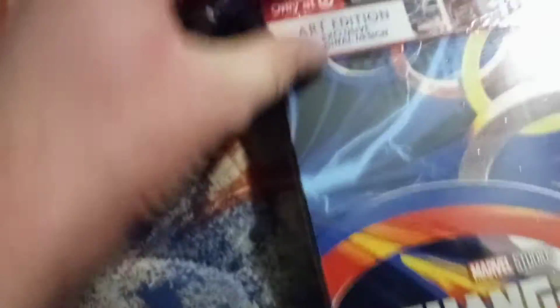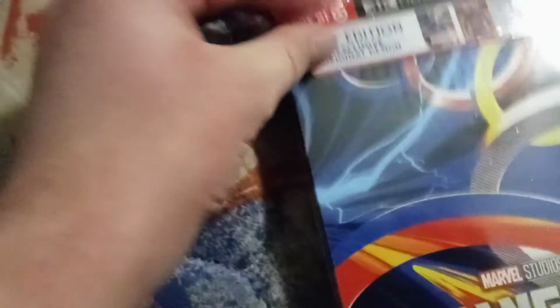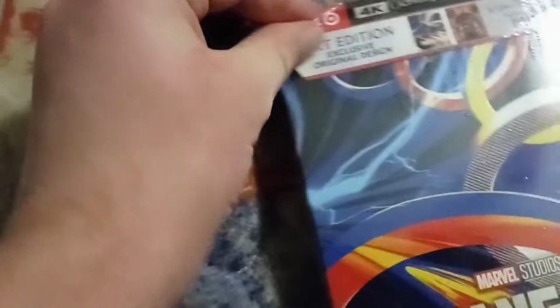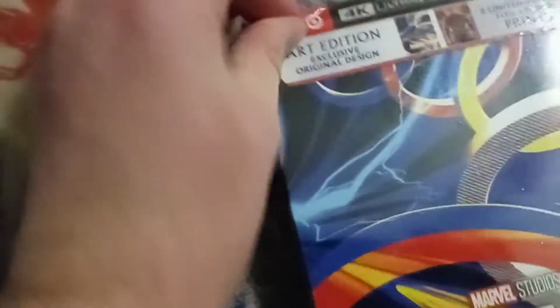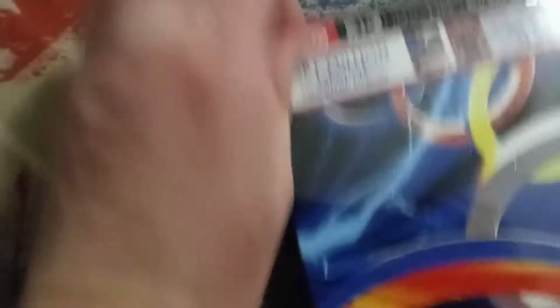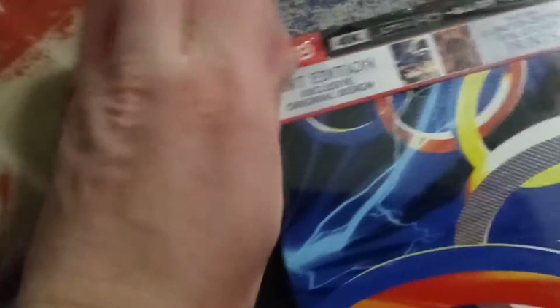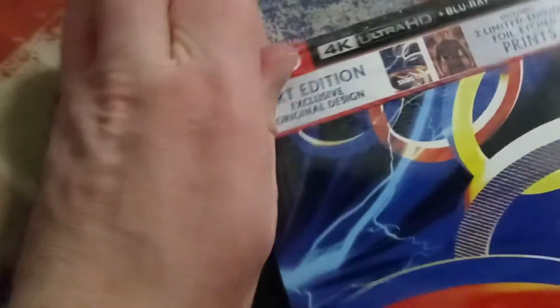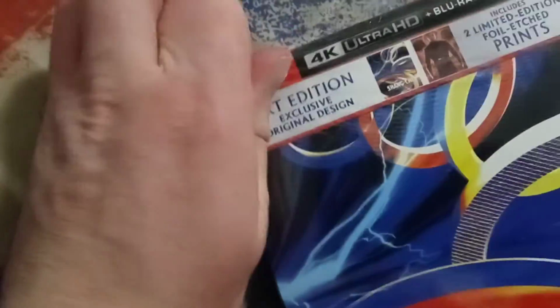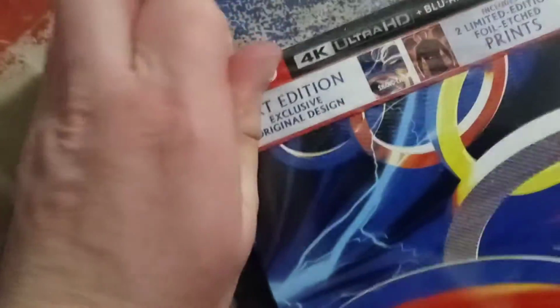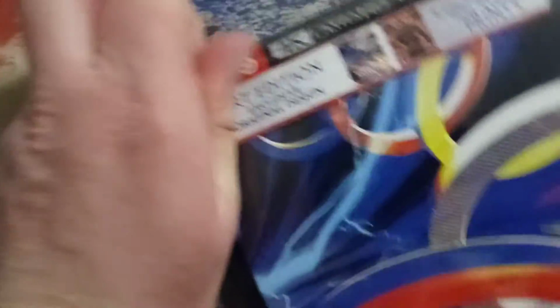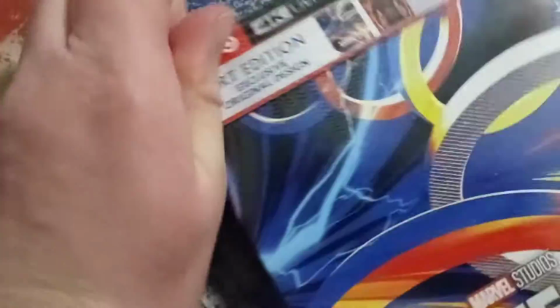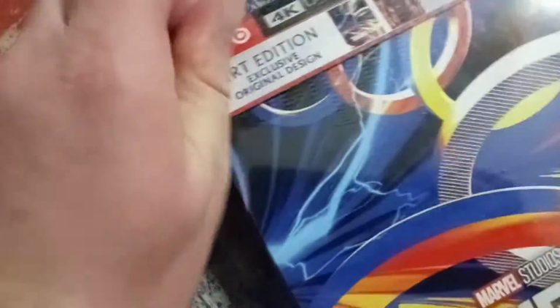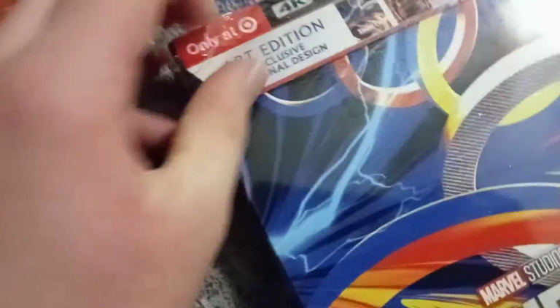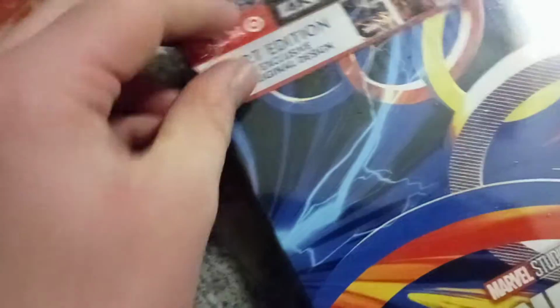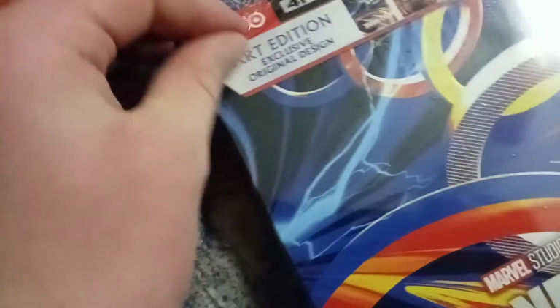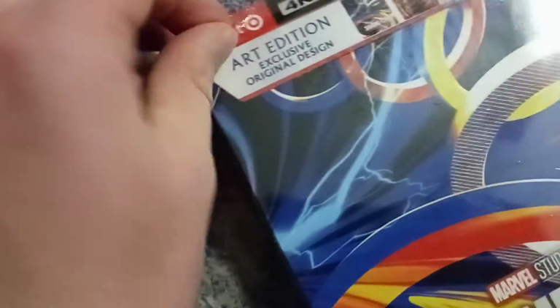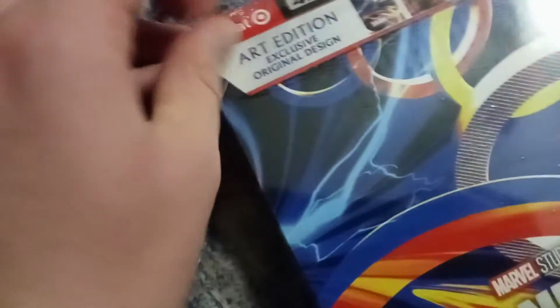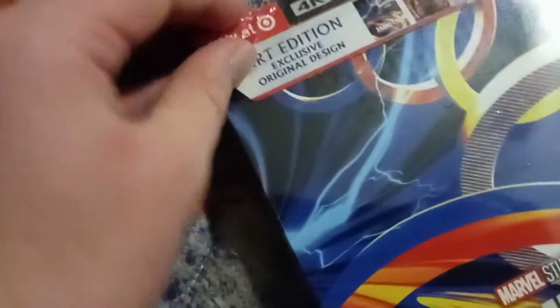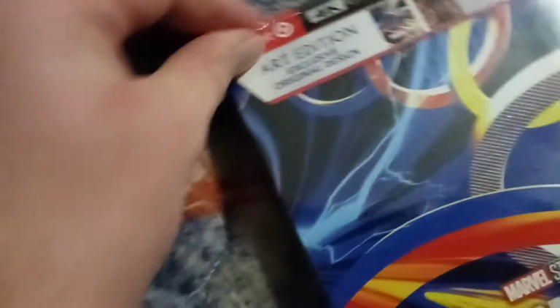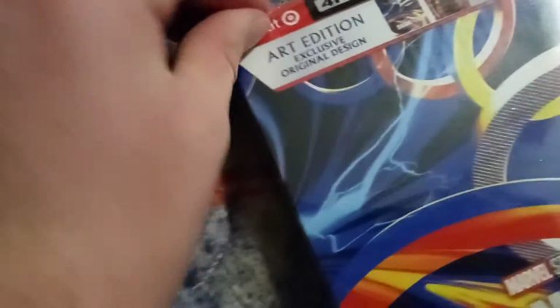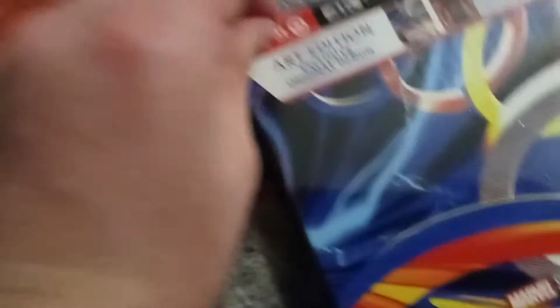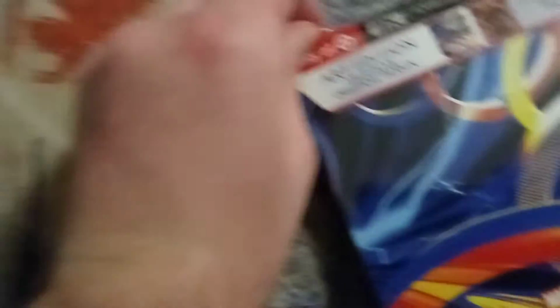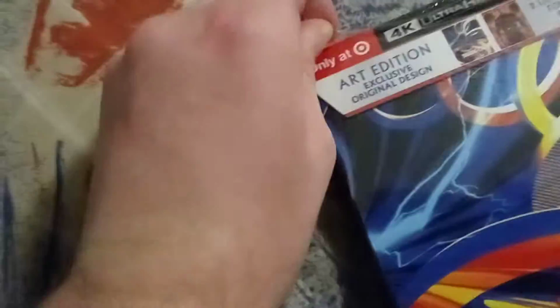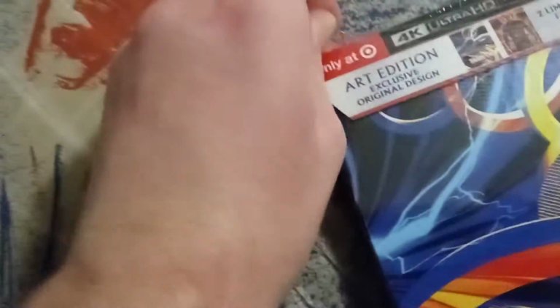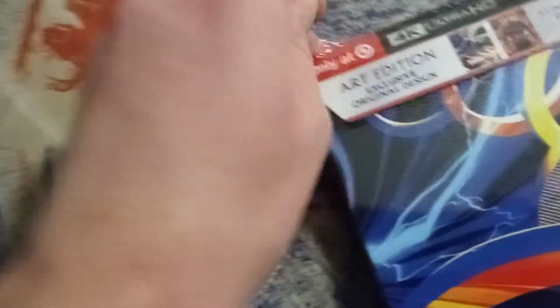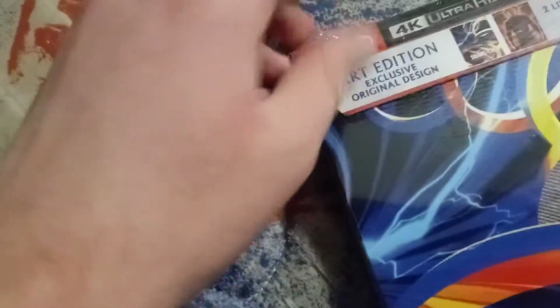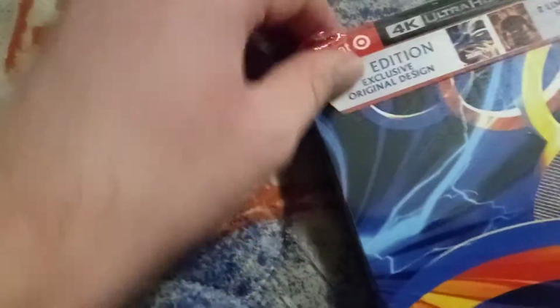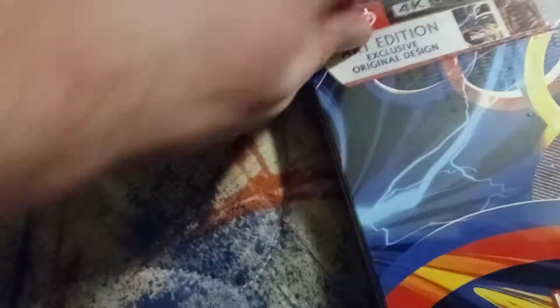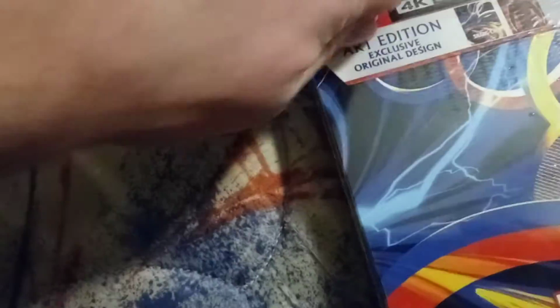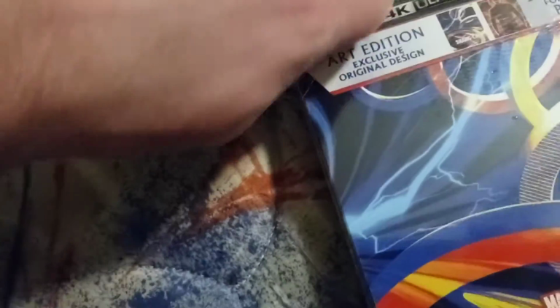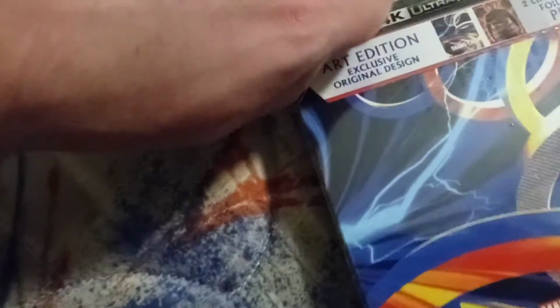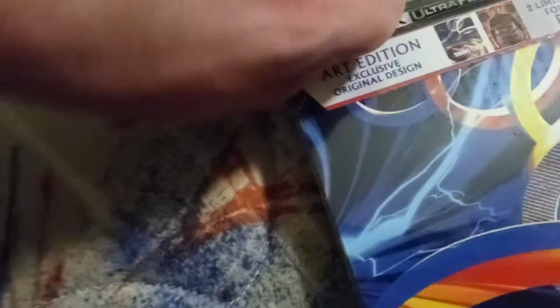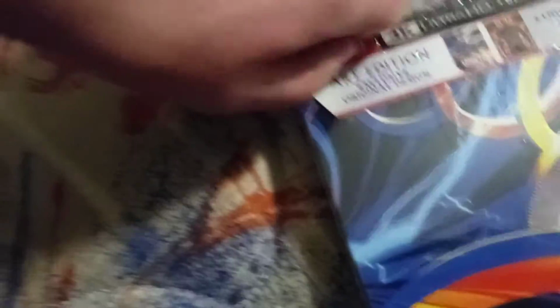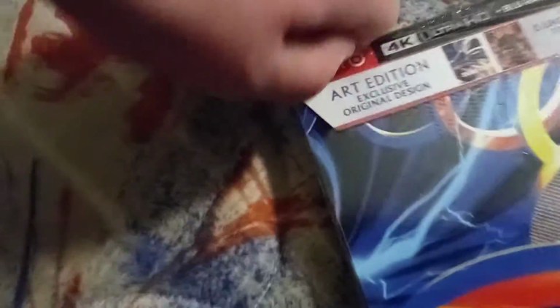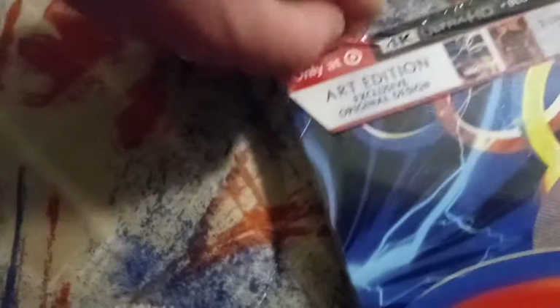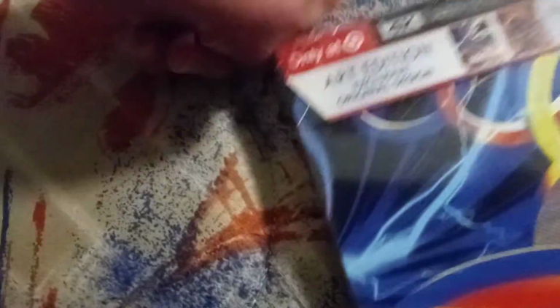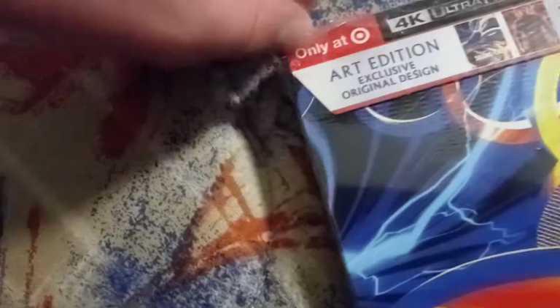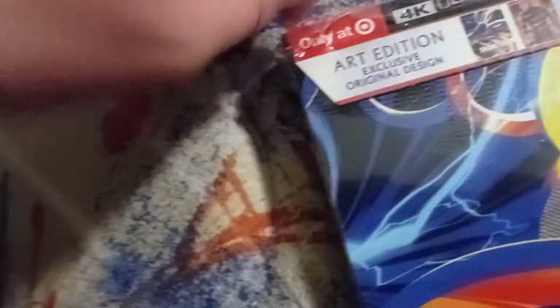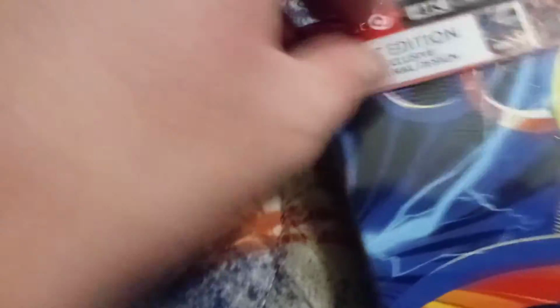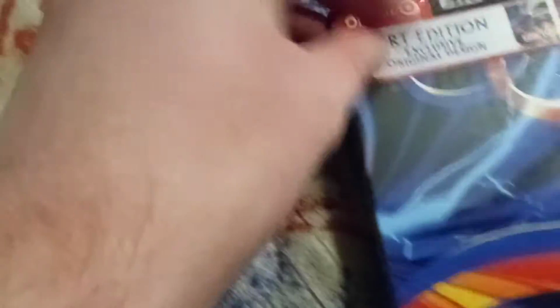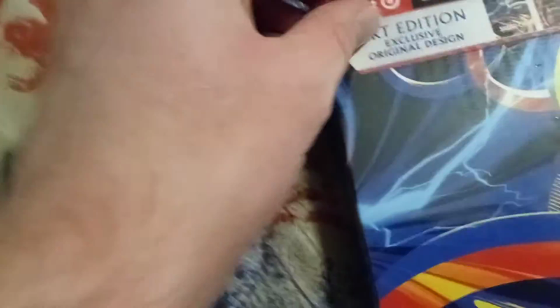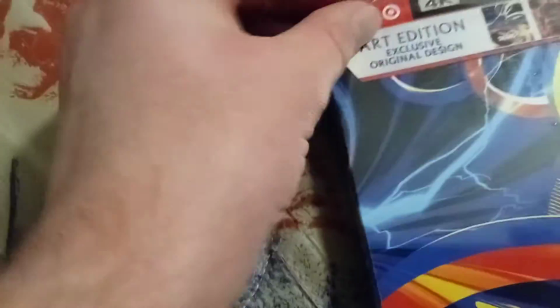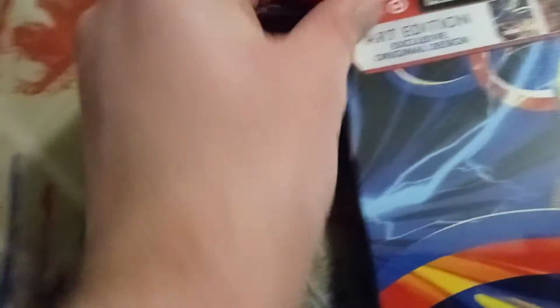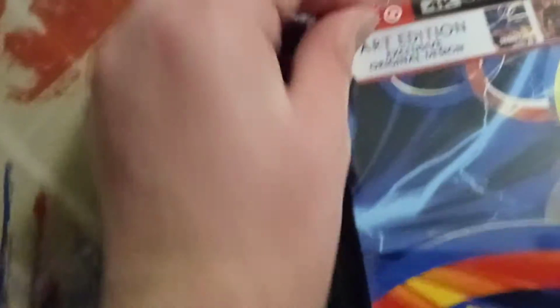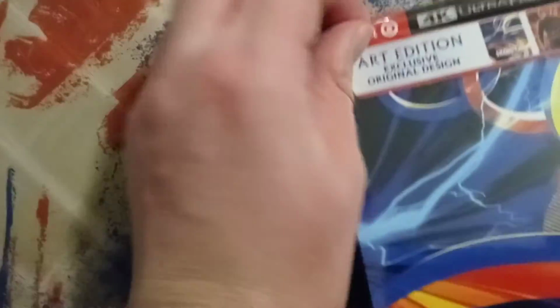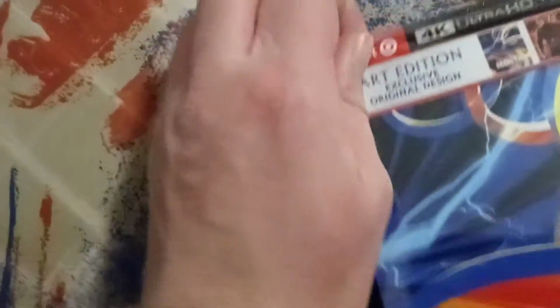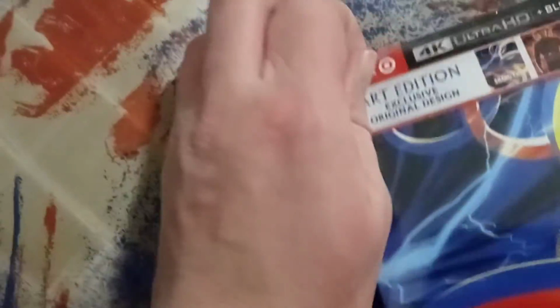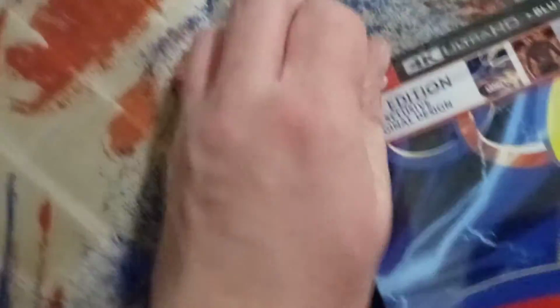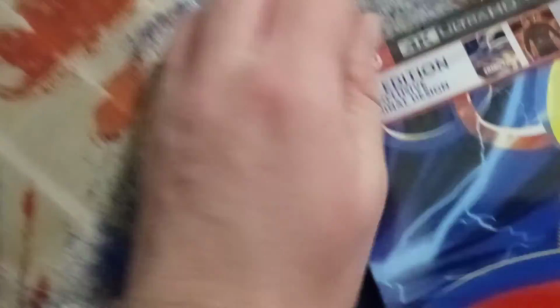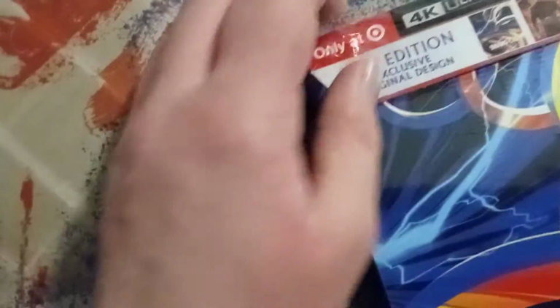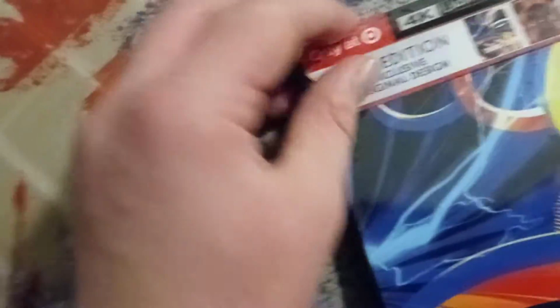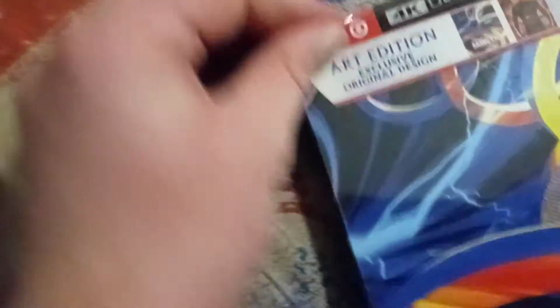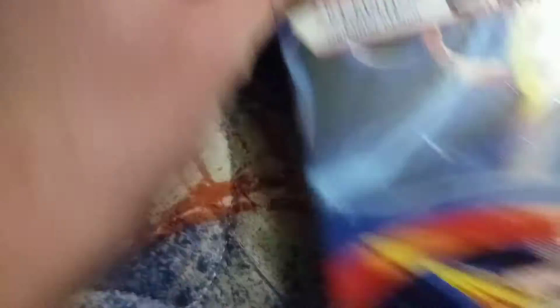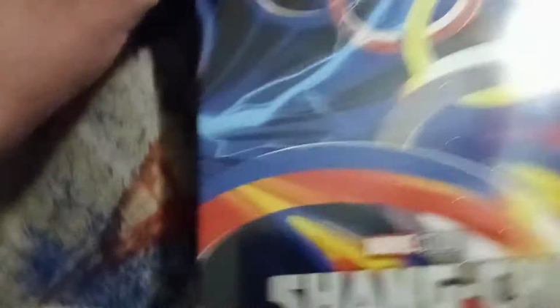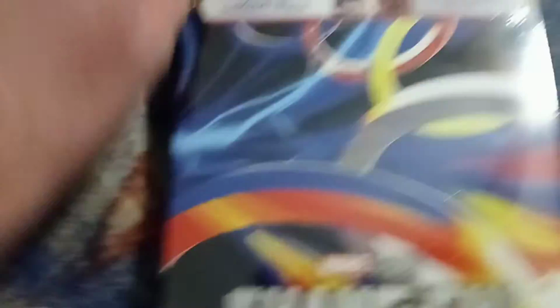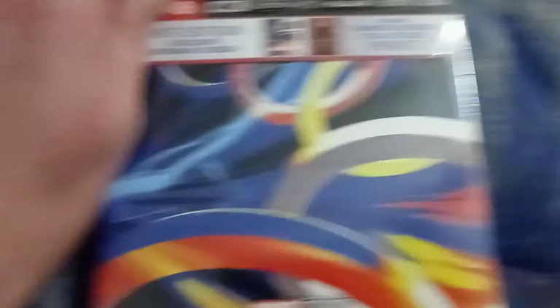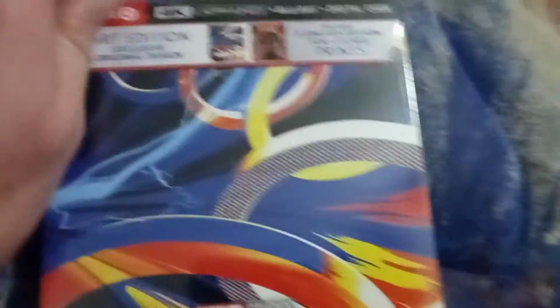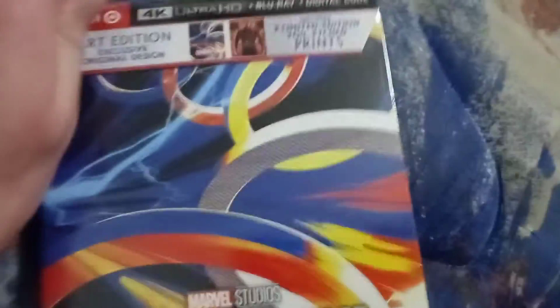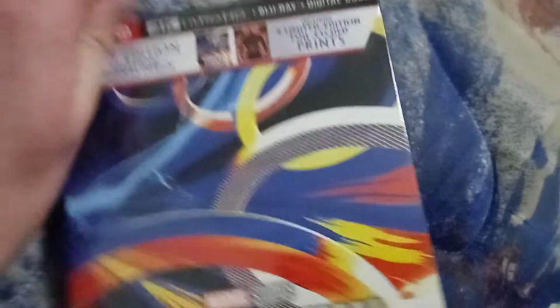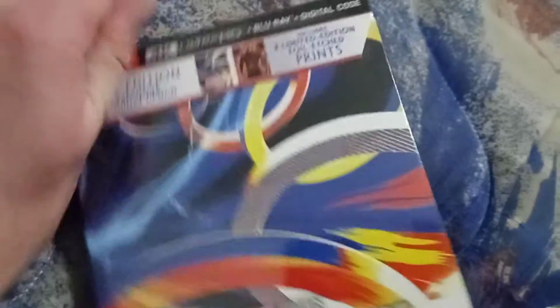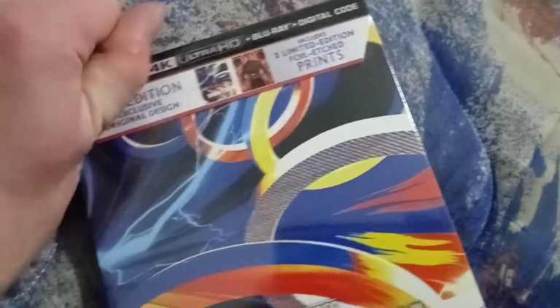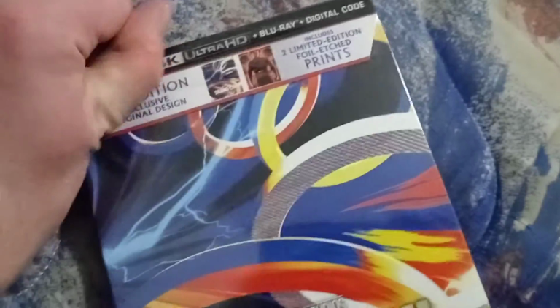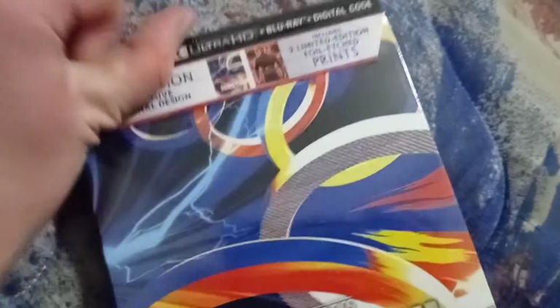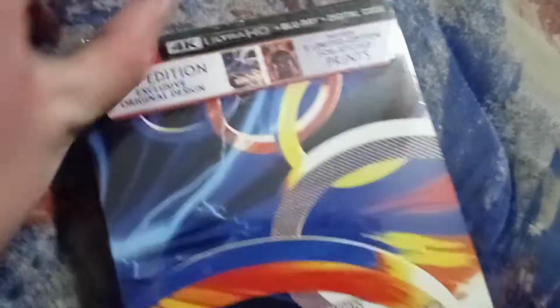In the post-credit scene, I did hear that Shang-Chi is definitely going to return.